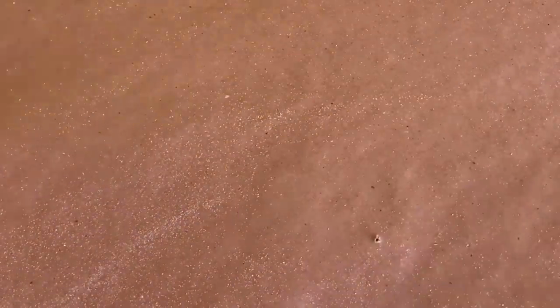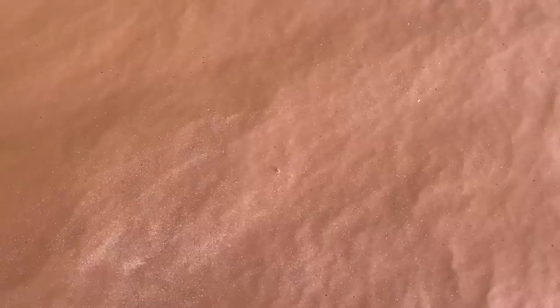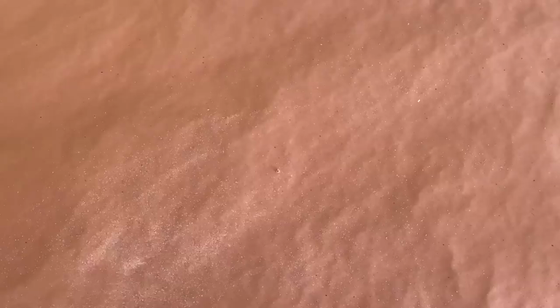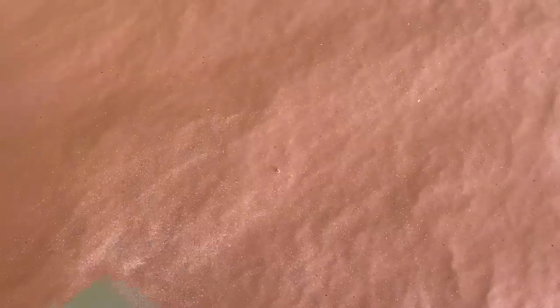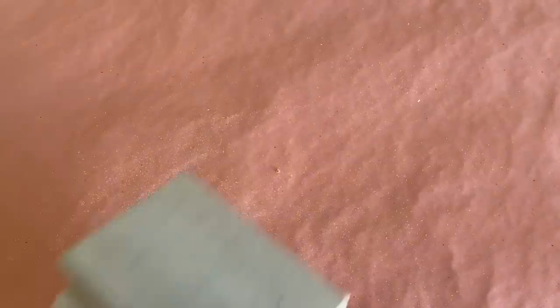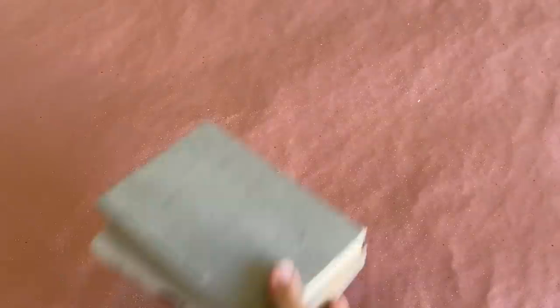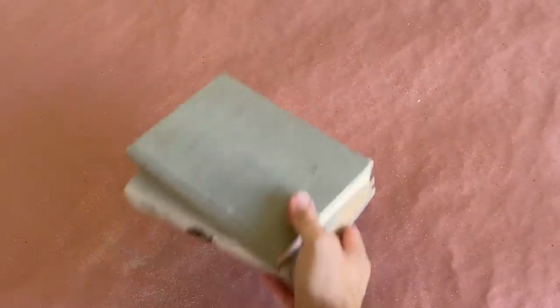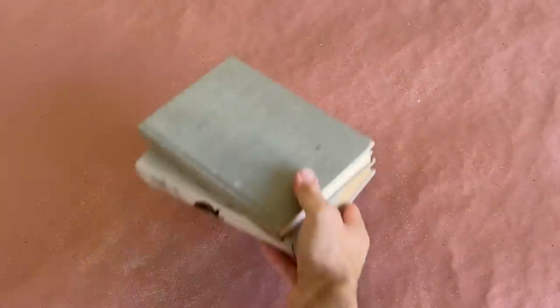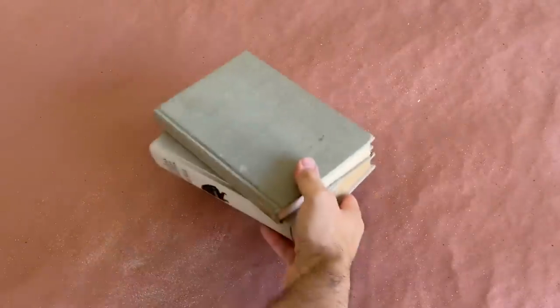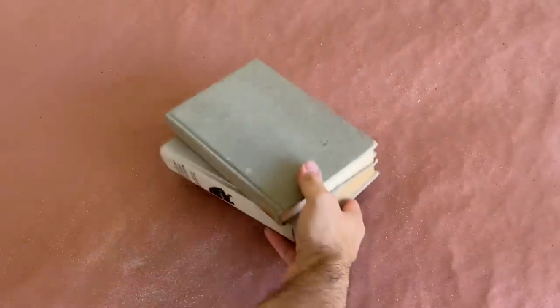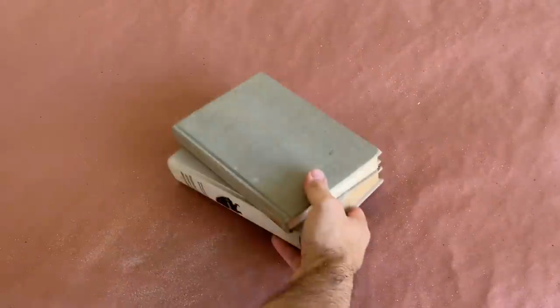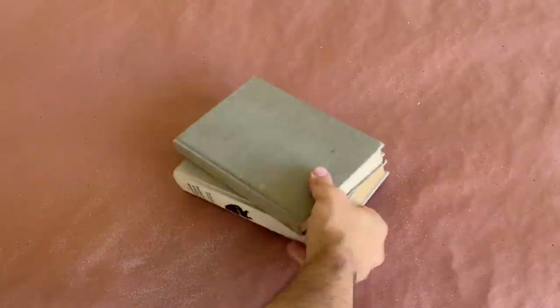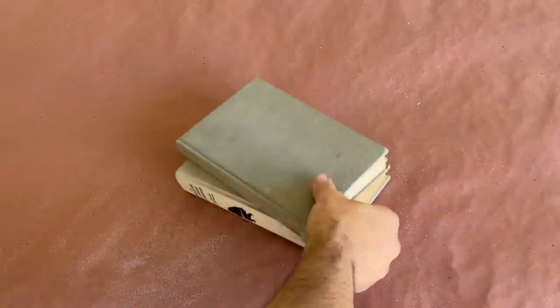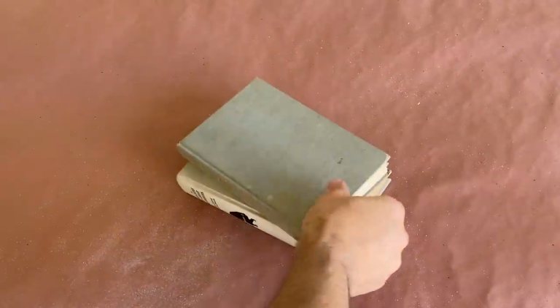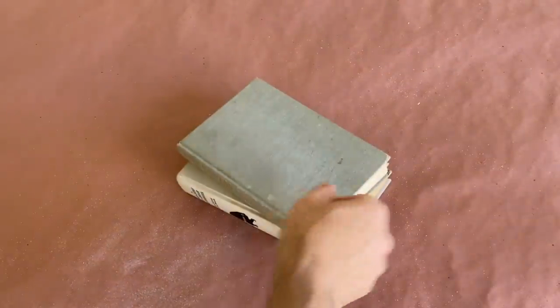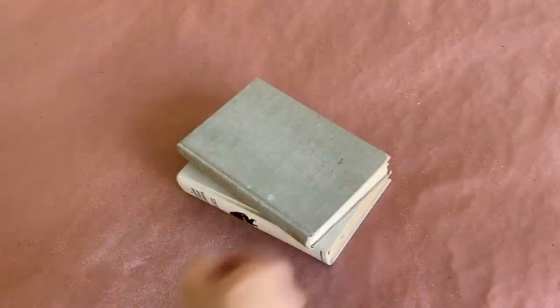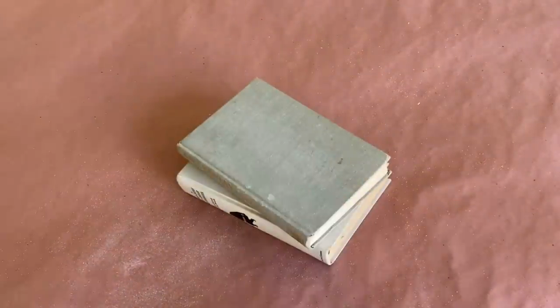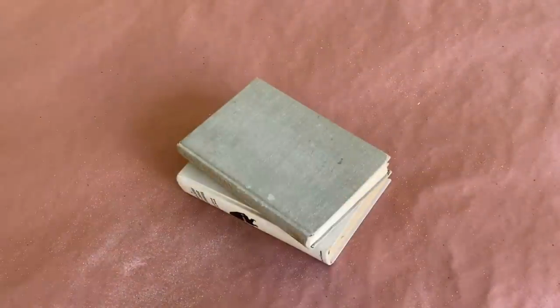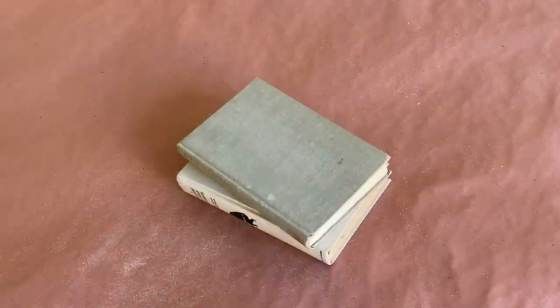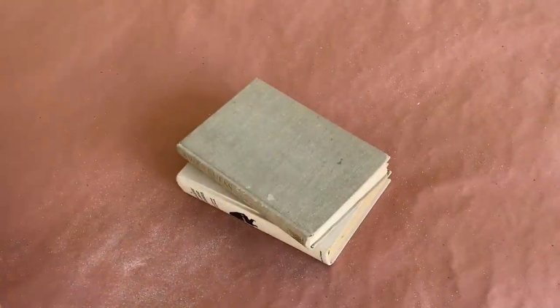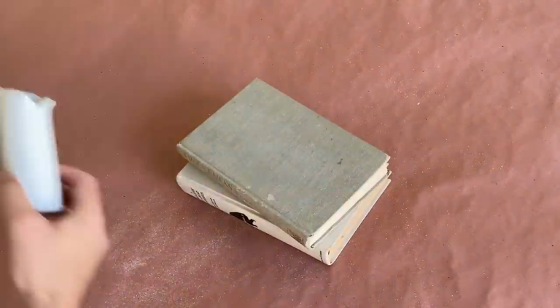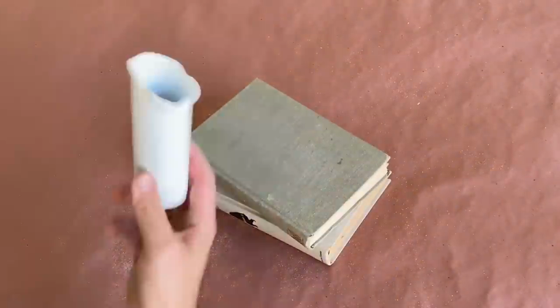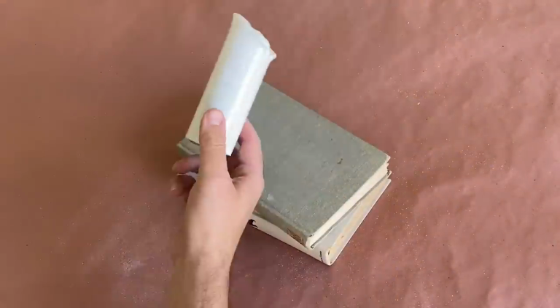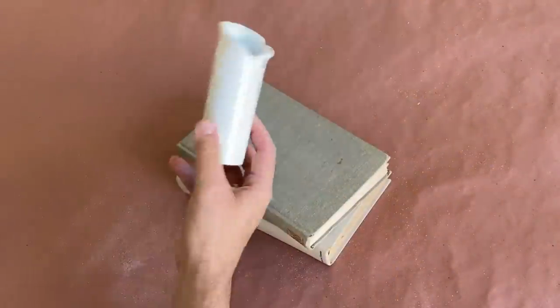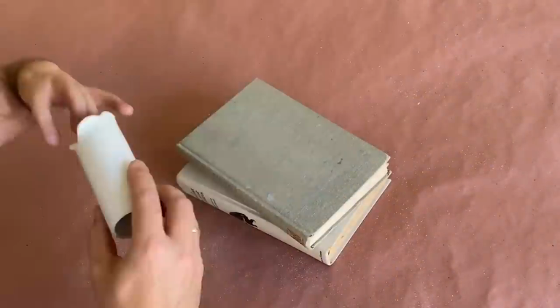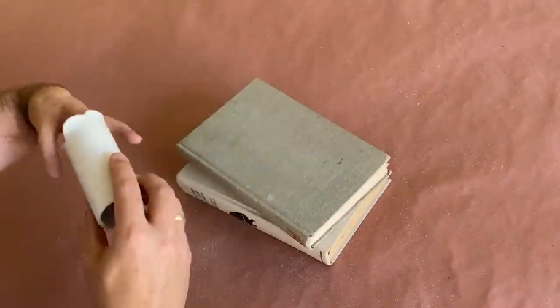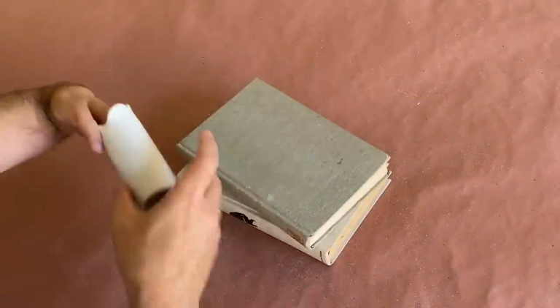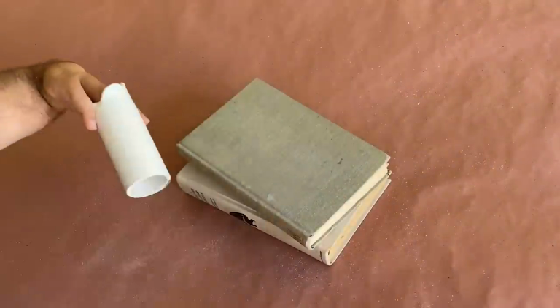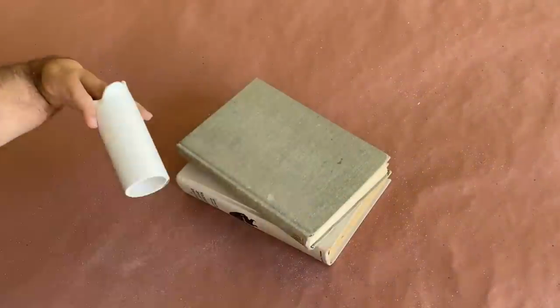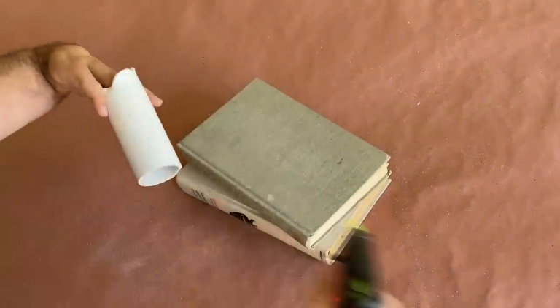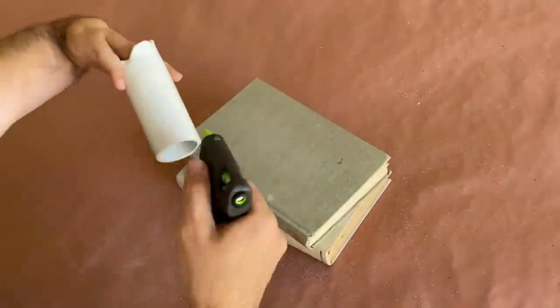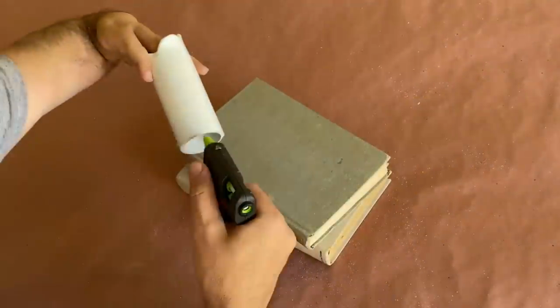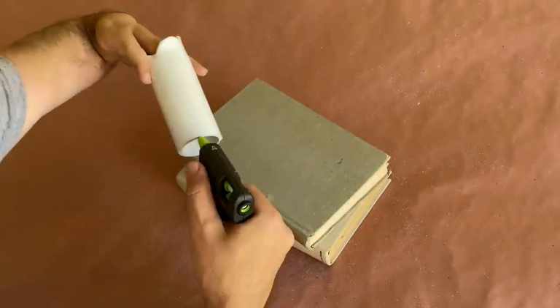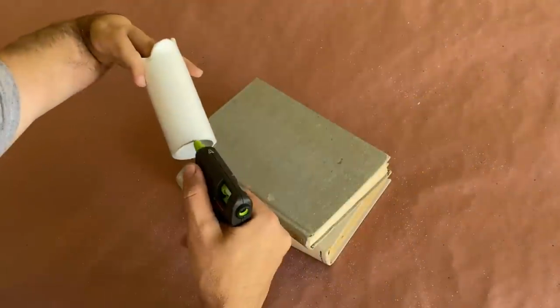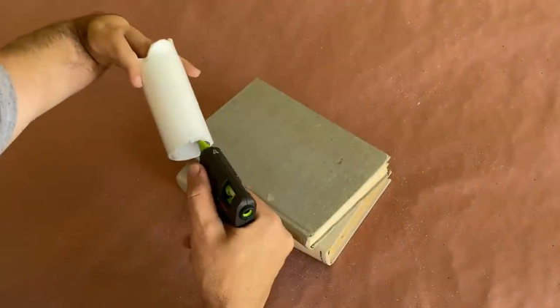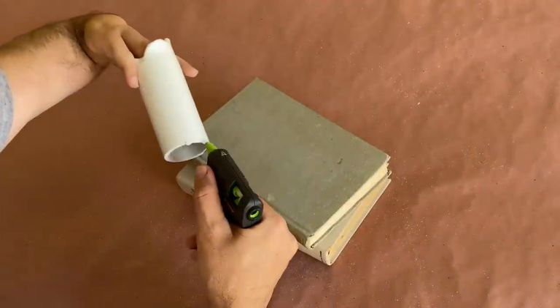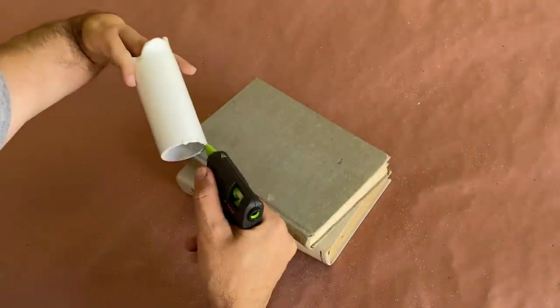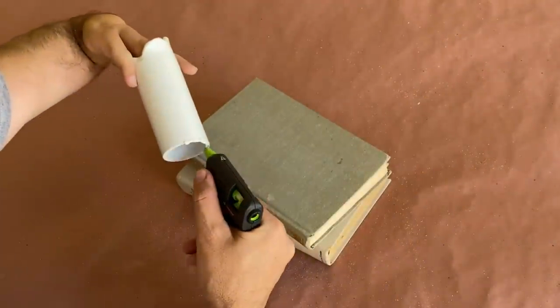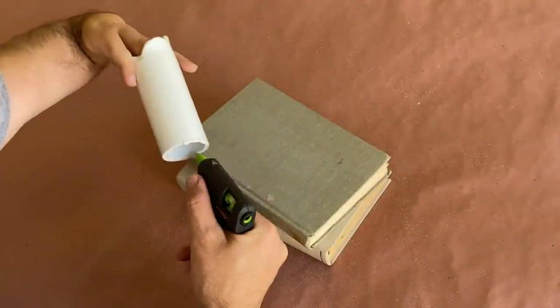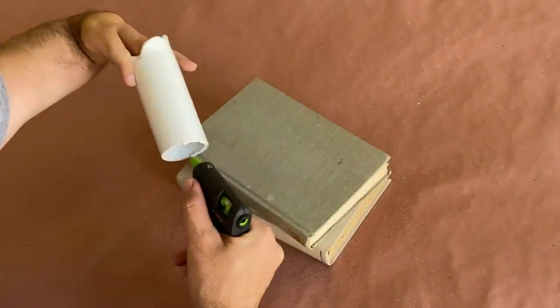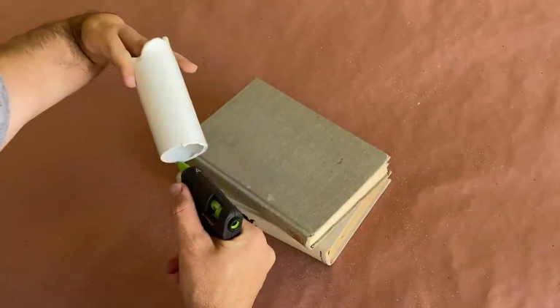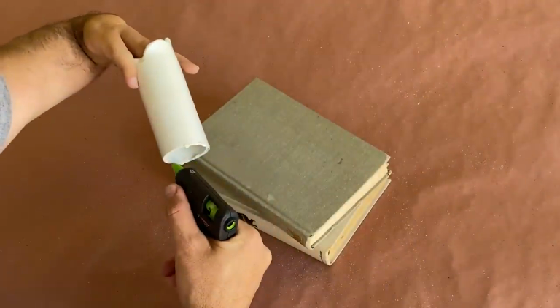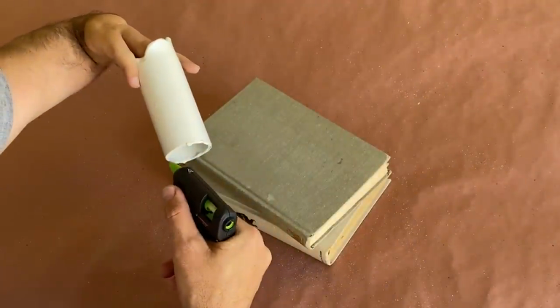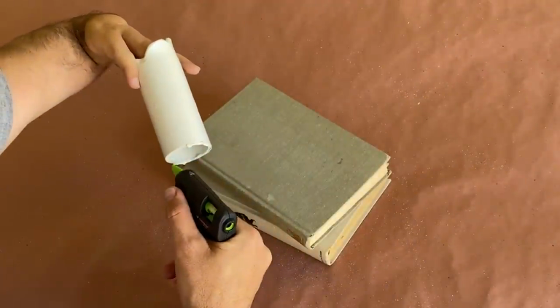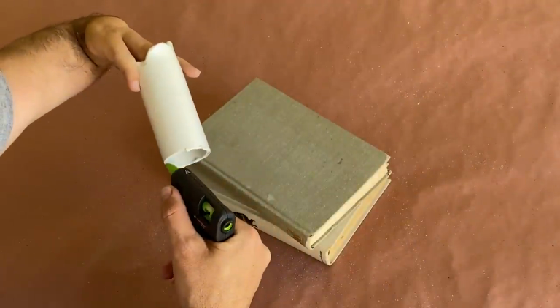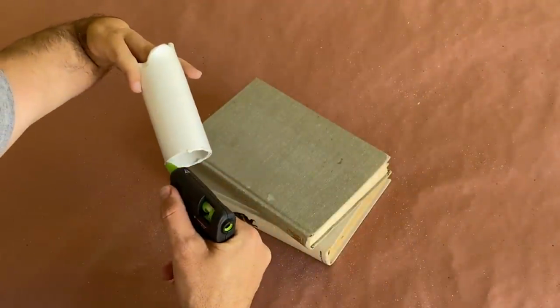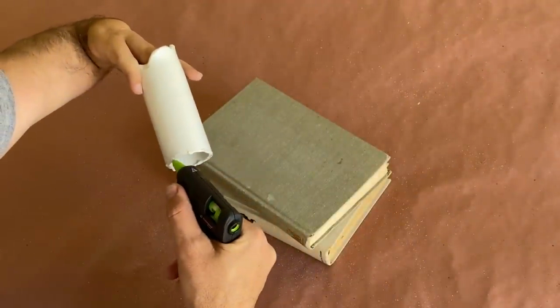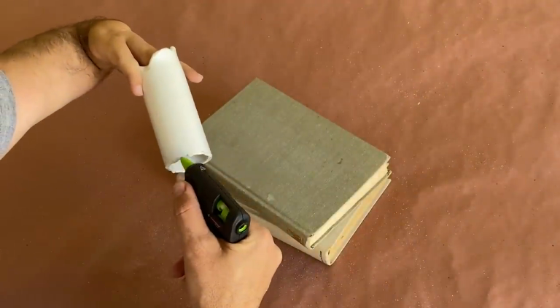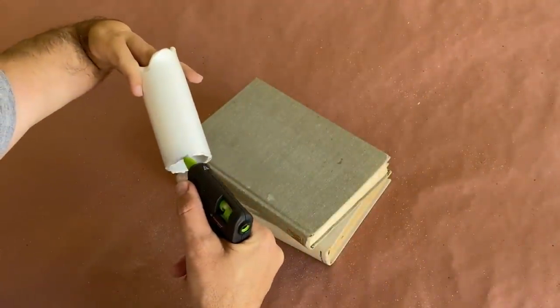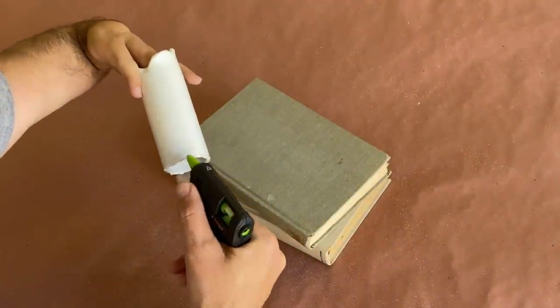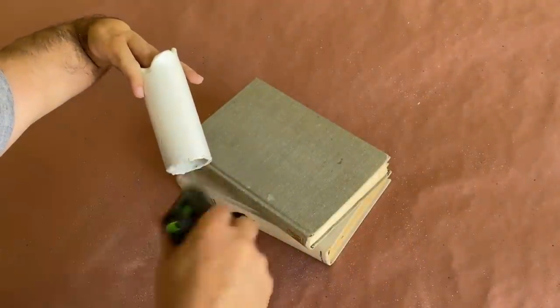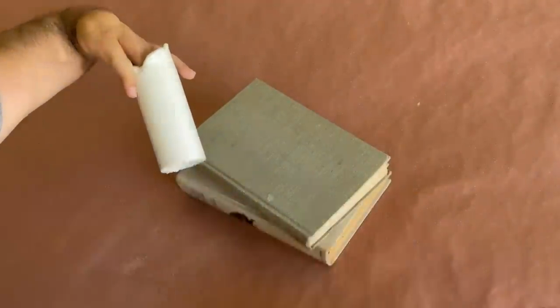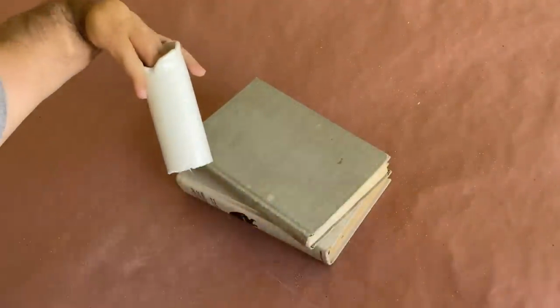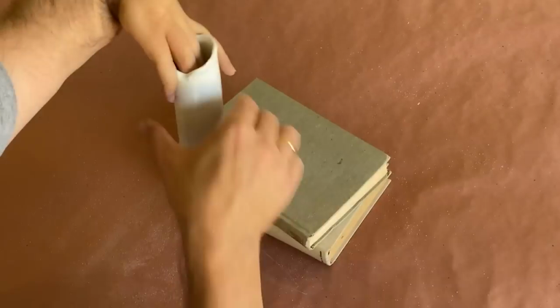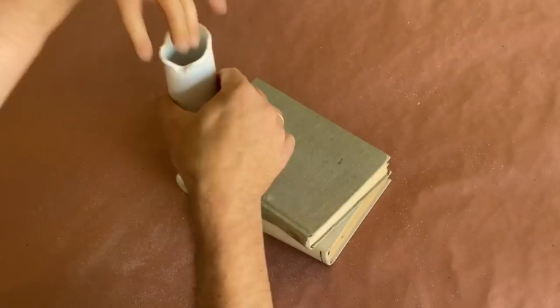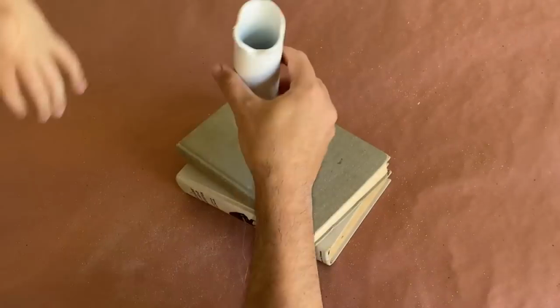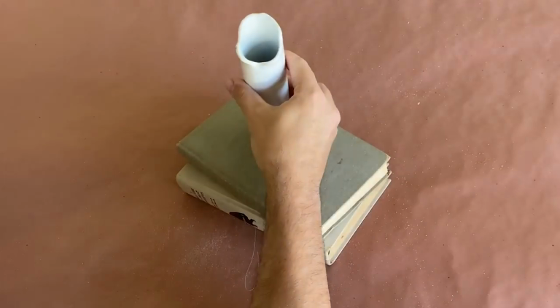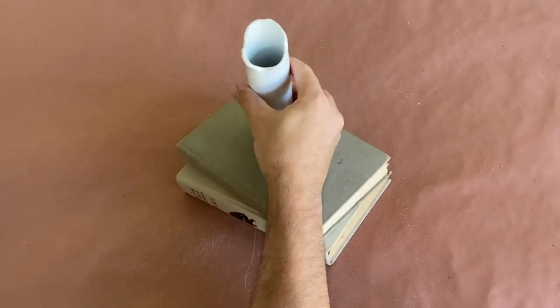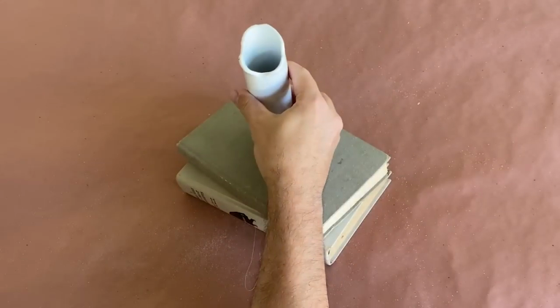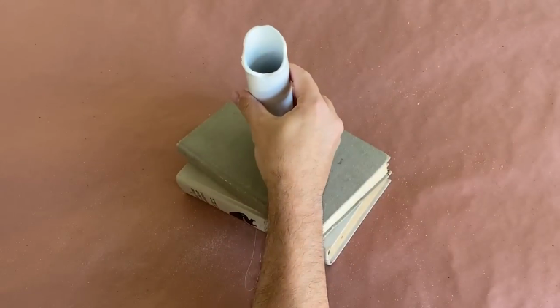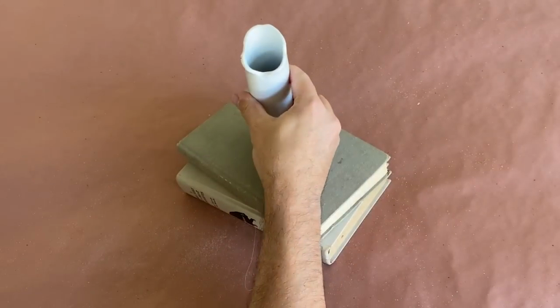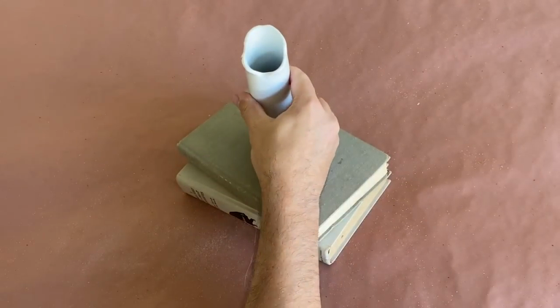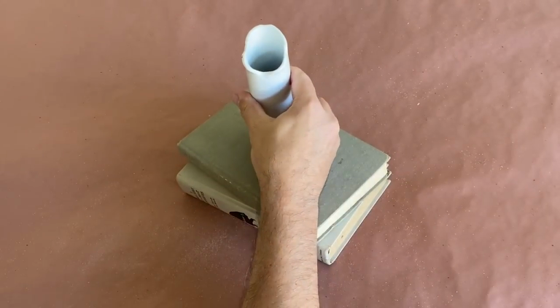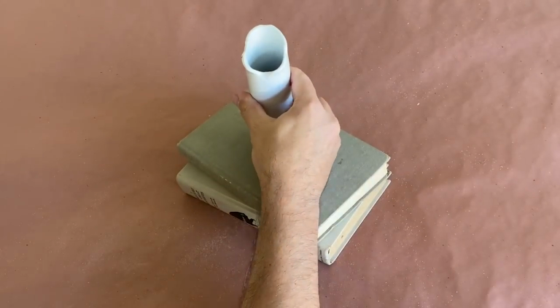Off camera, I painted all of the pipes with a gloss white spray paint and let them dry. And now it's time to set them in place.